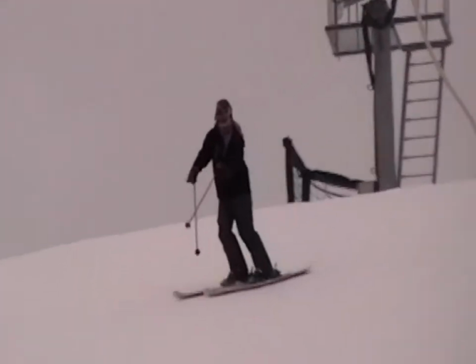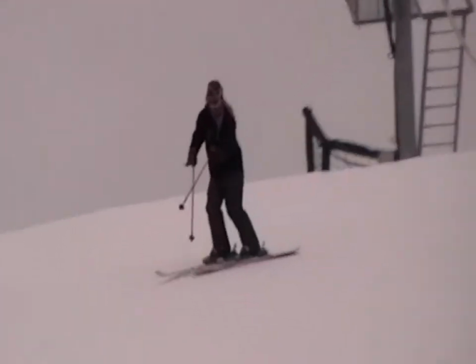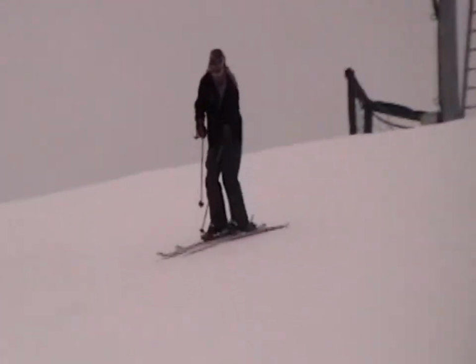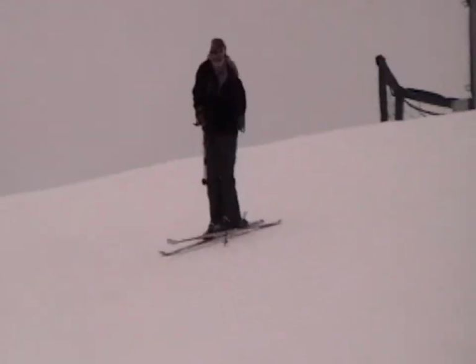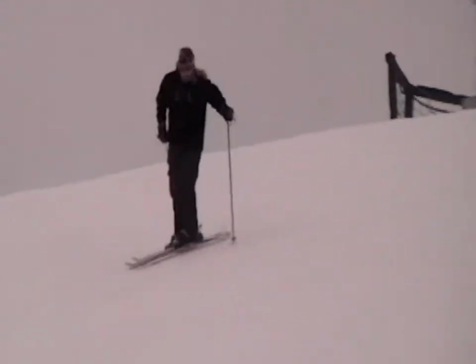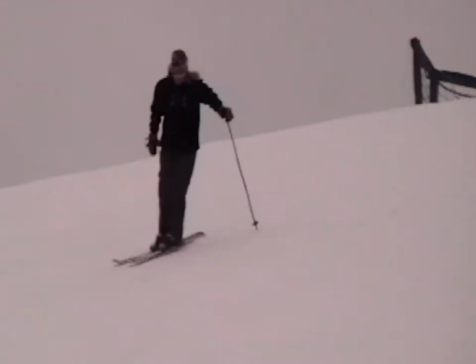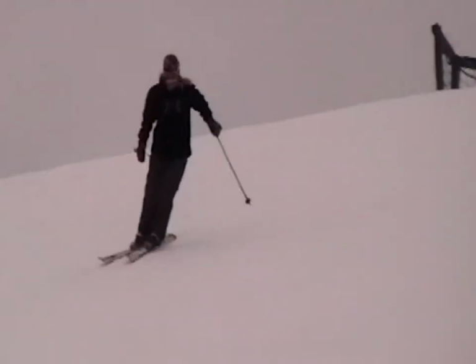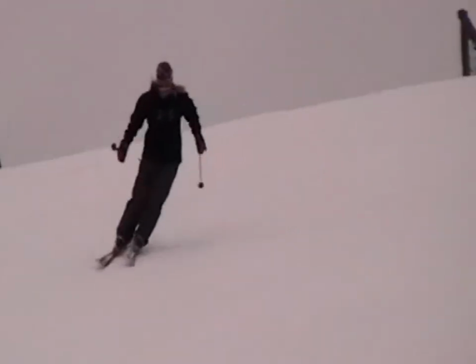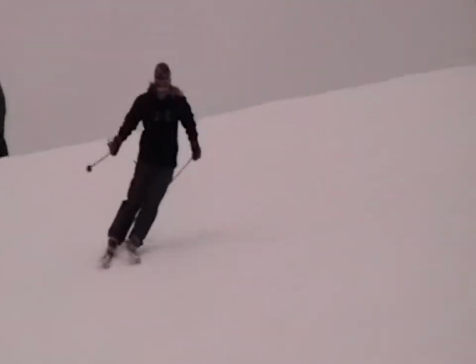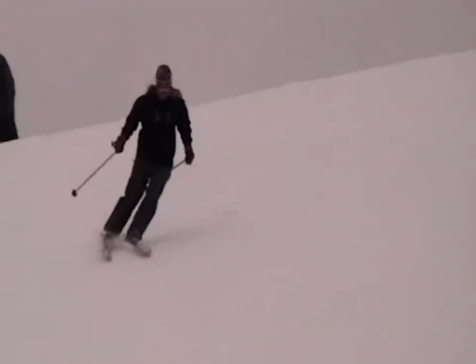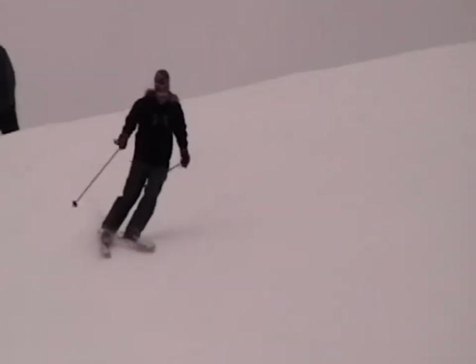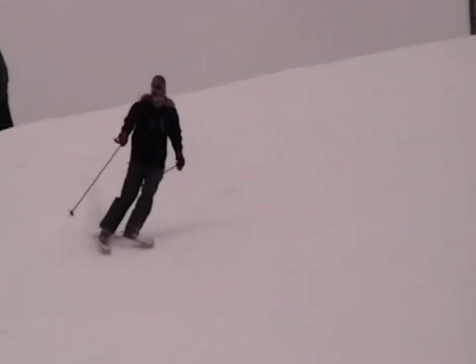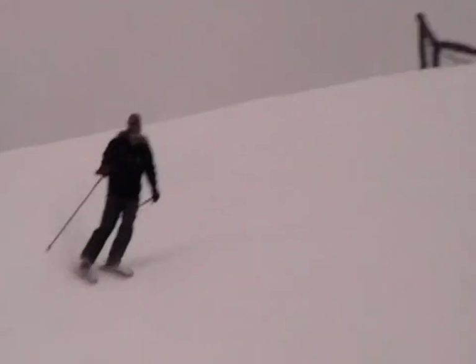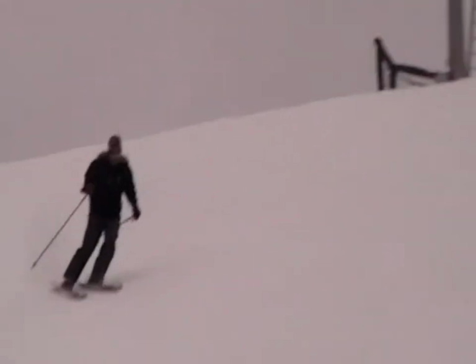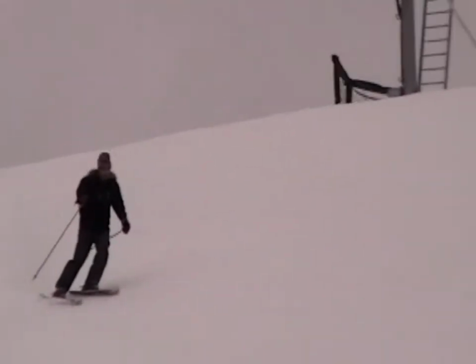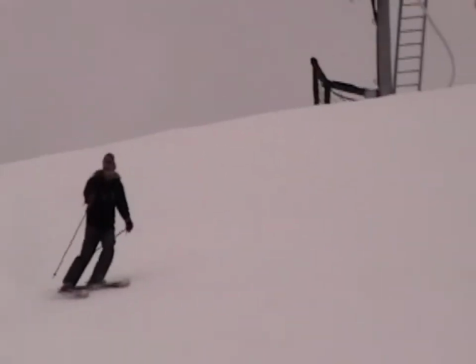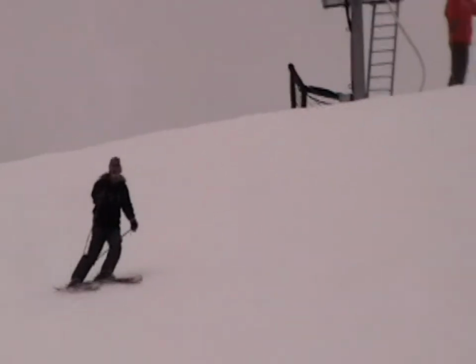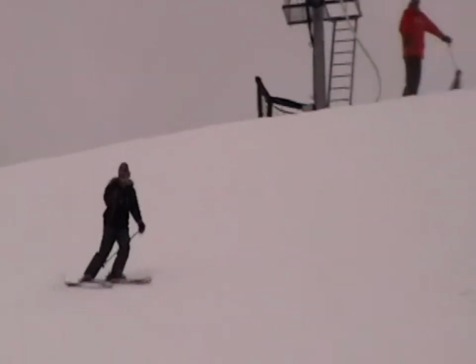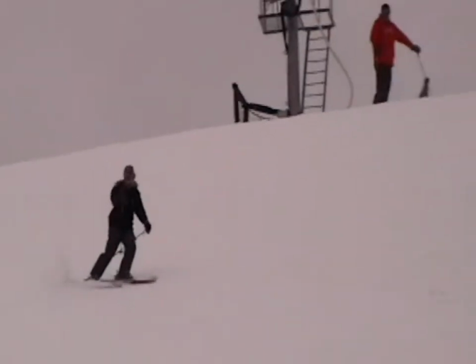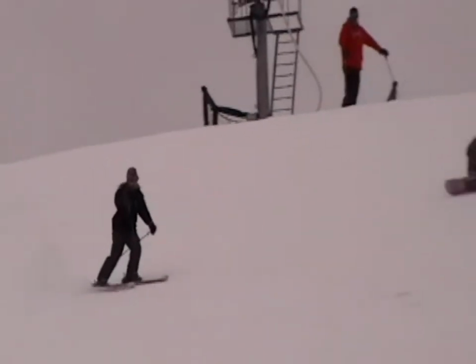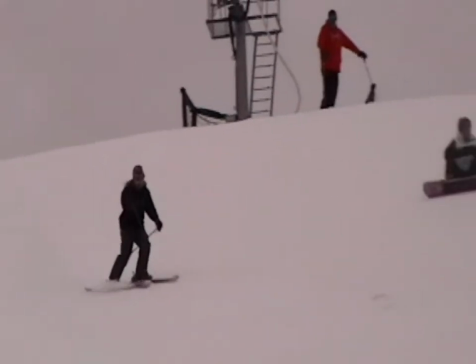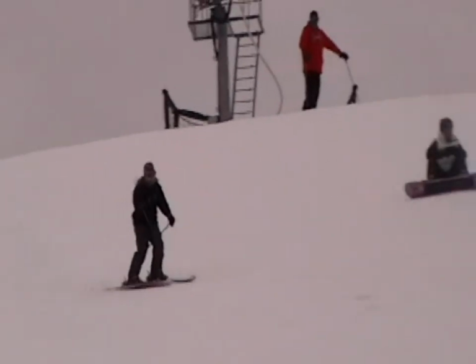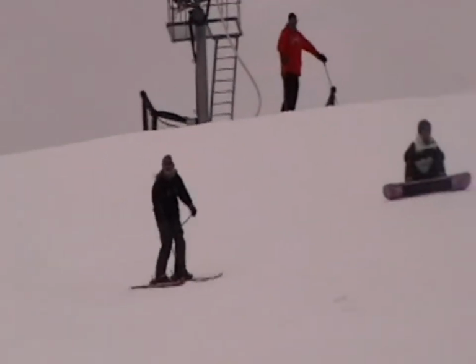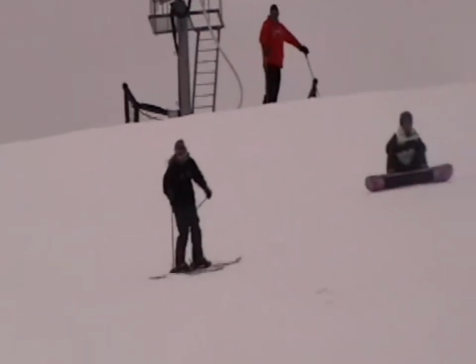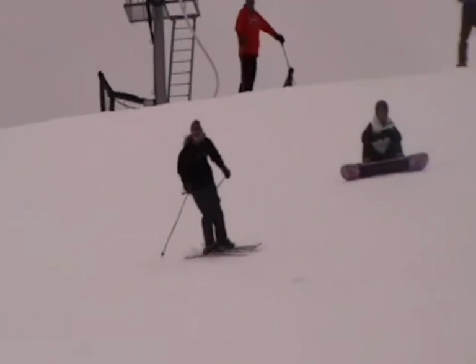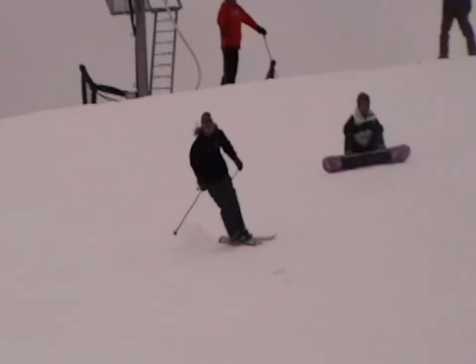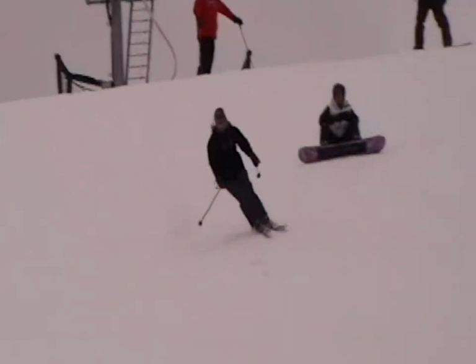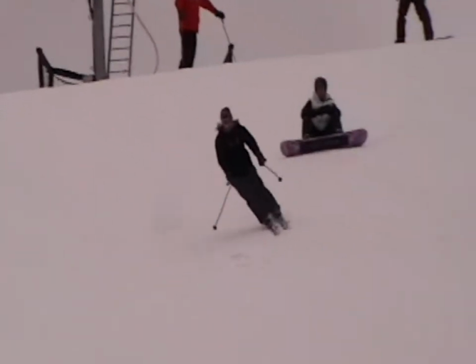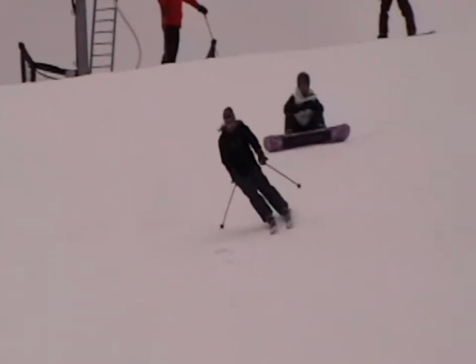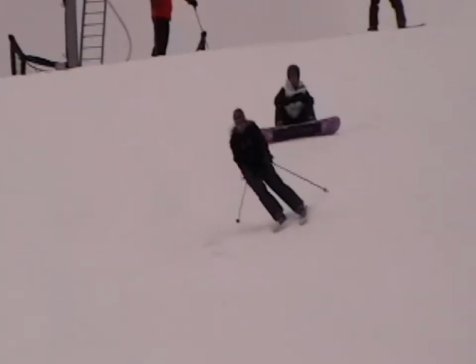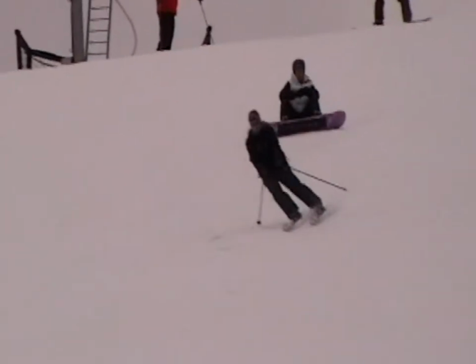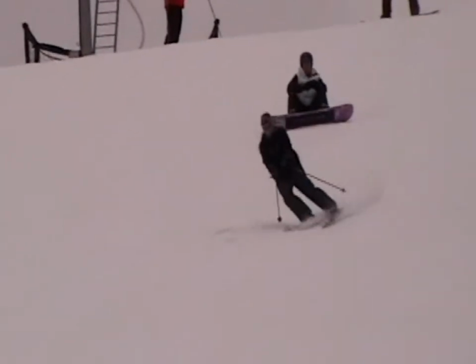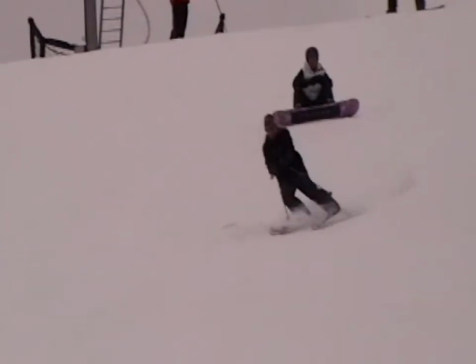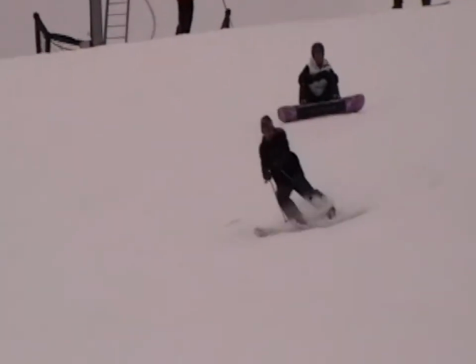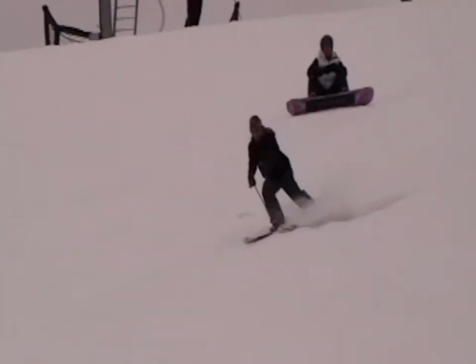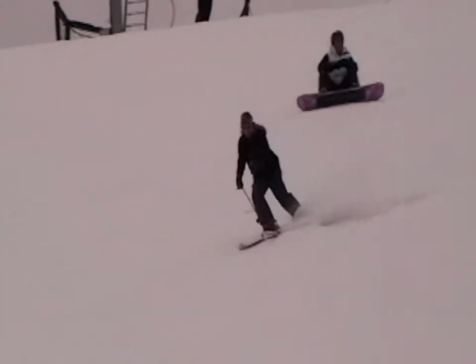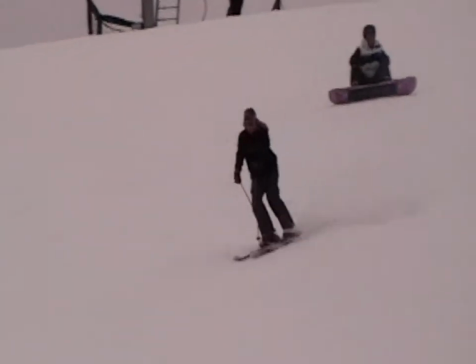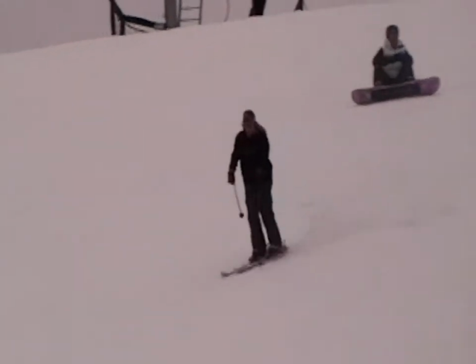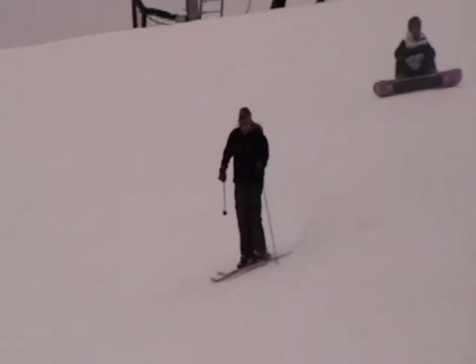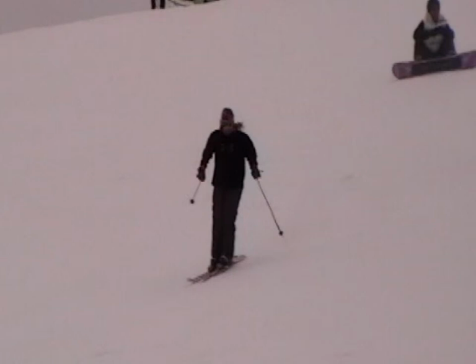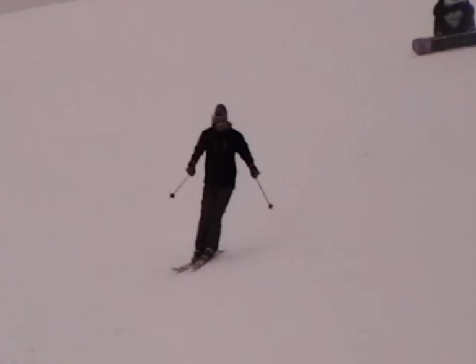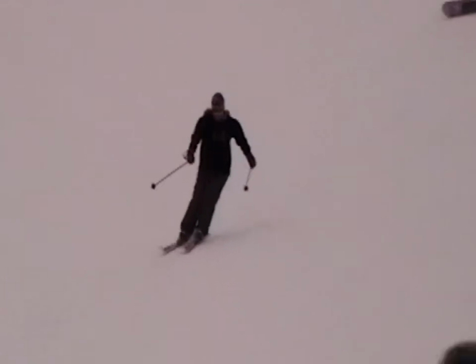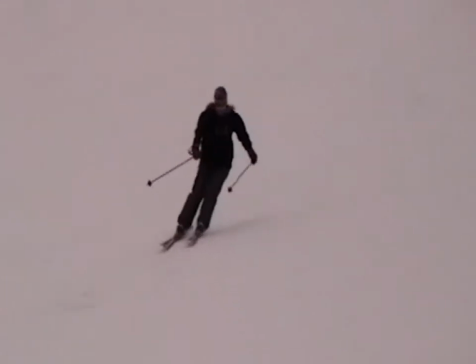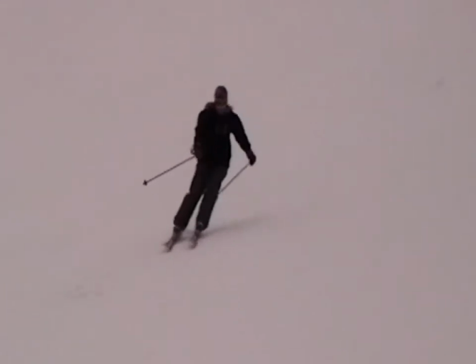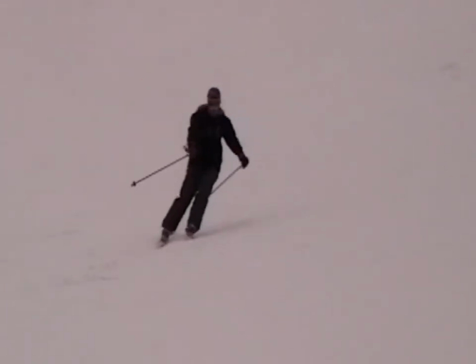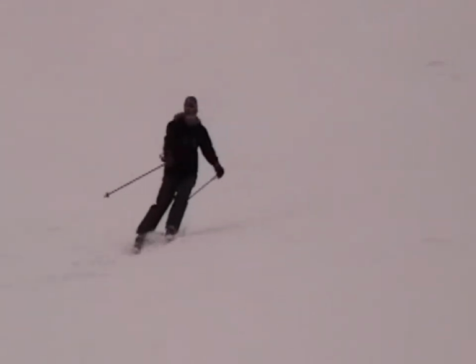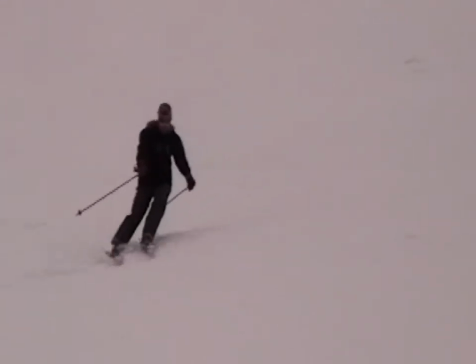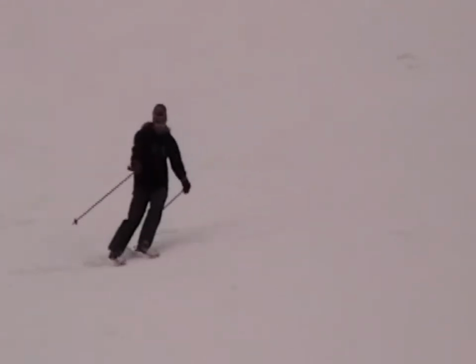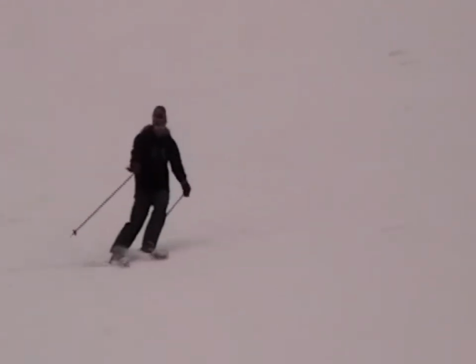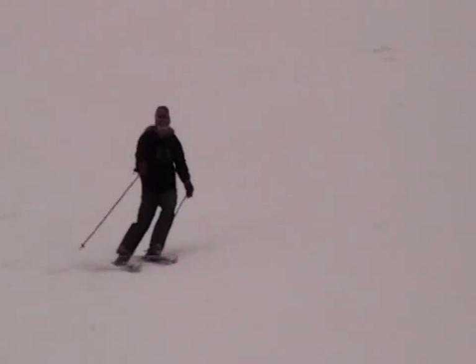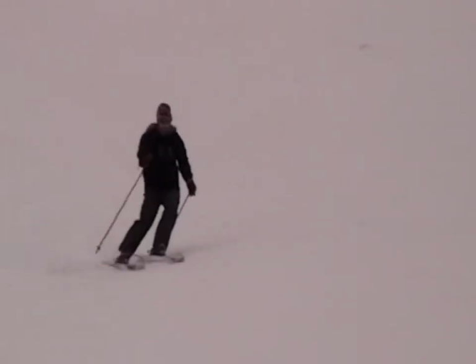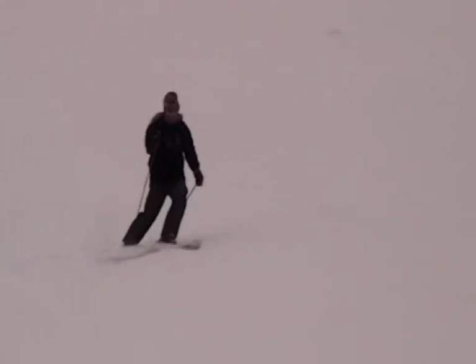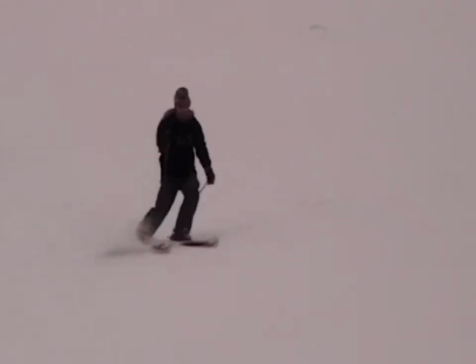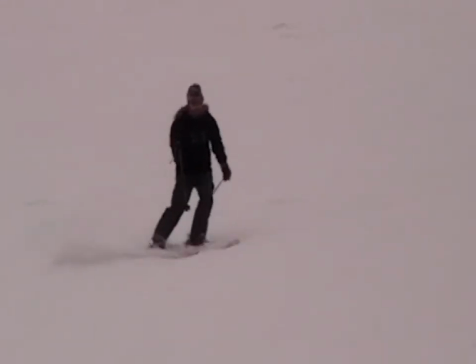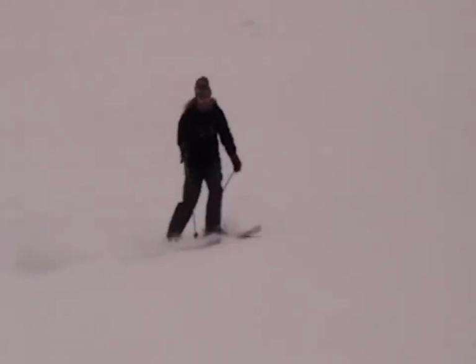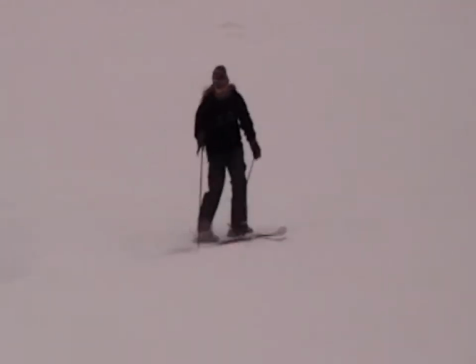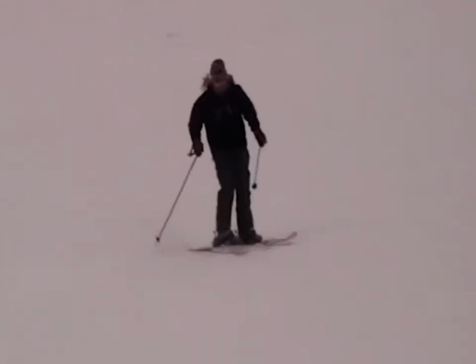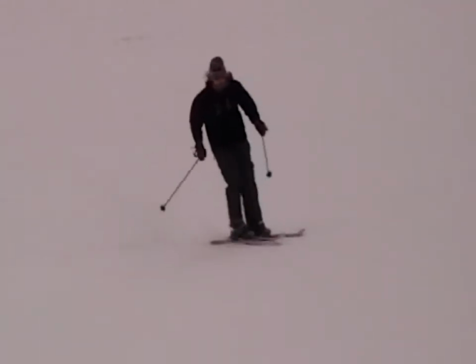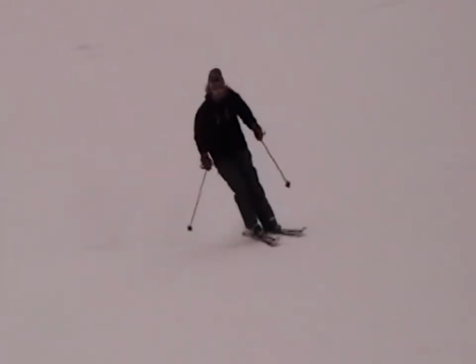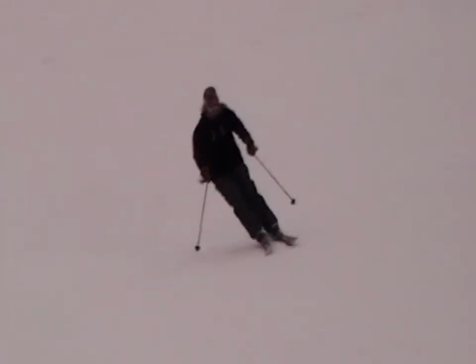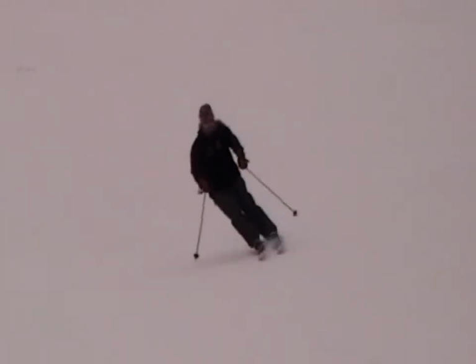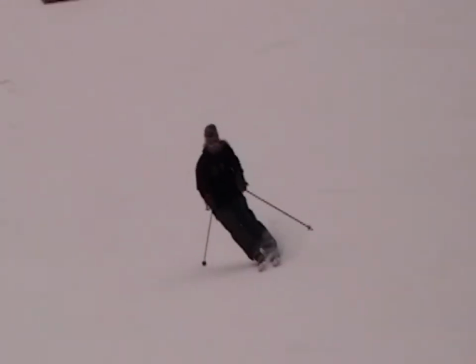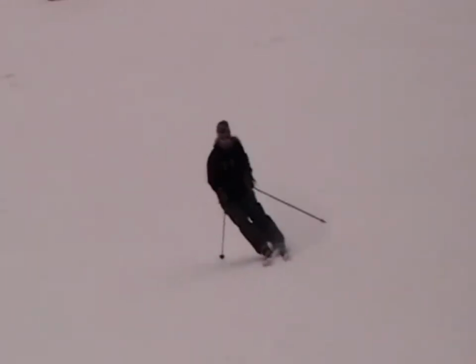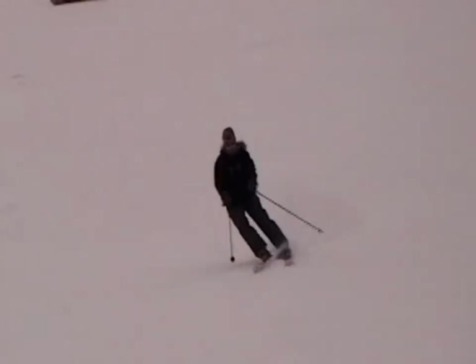Hey Kelly, great skiing with you. There's a real playfulness about your skiing — you can tell you're out there having fun on the slopes.